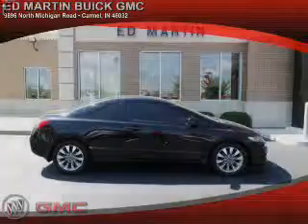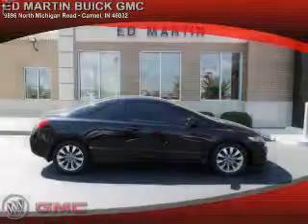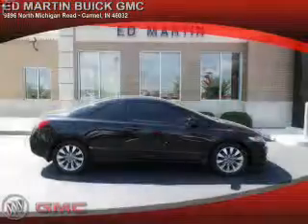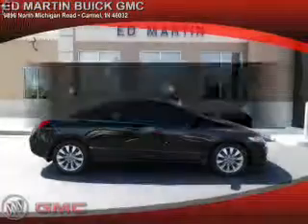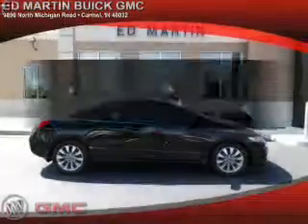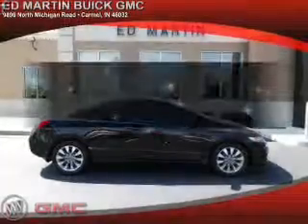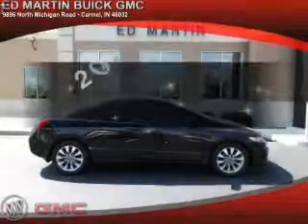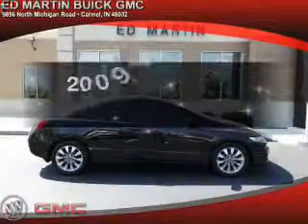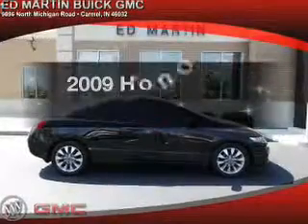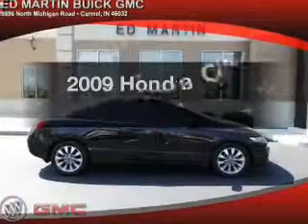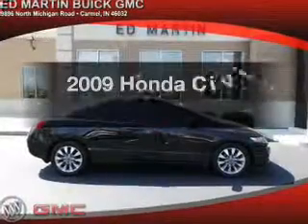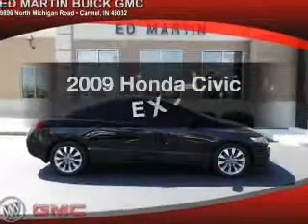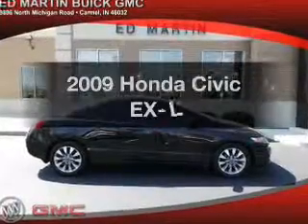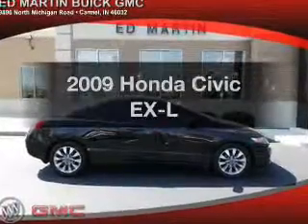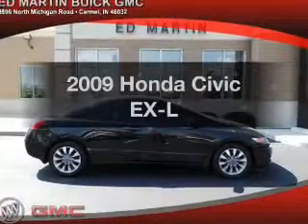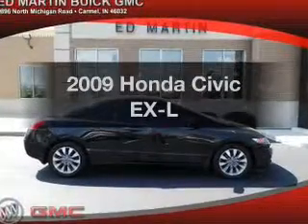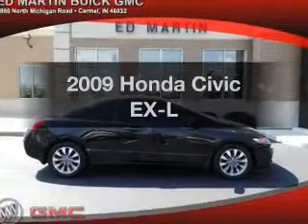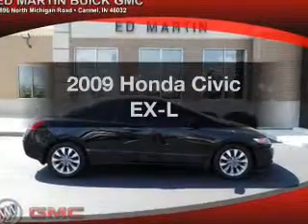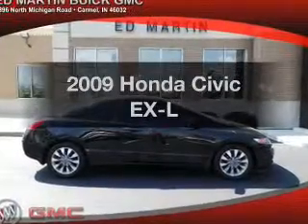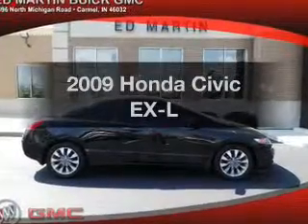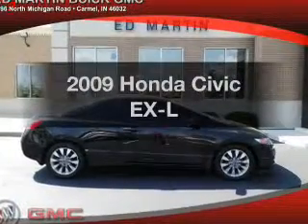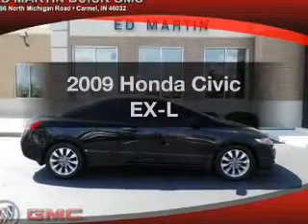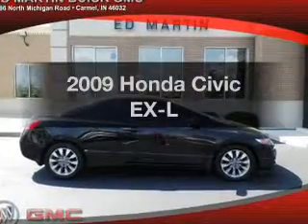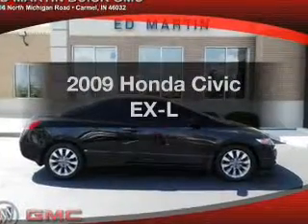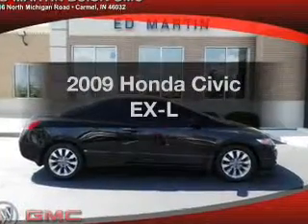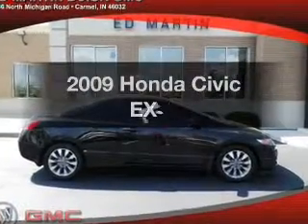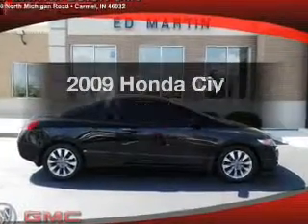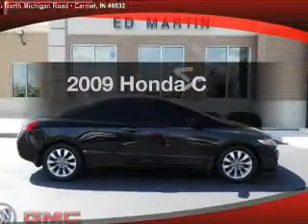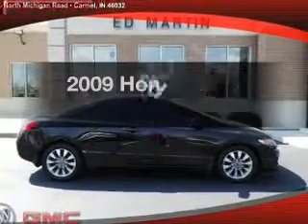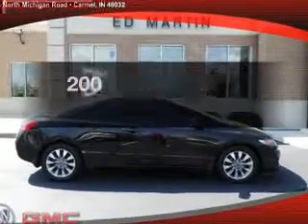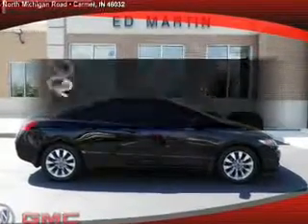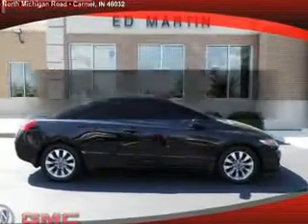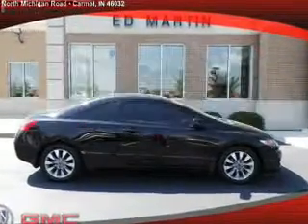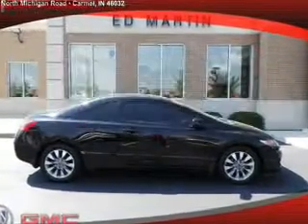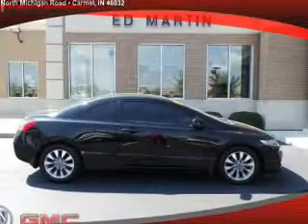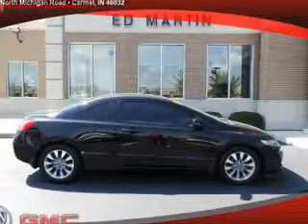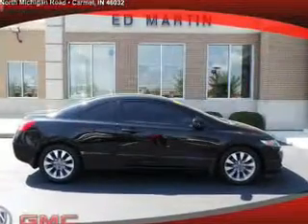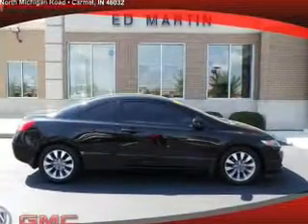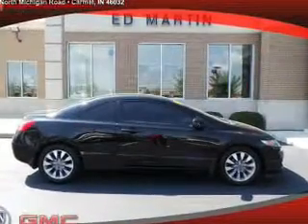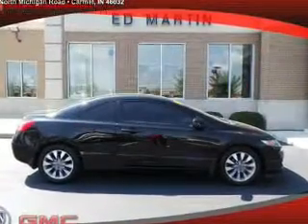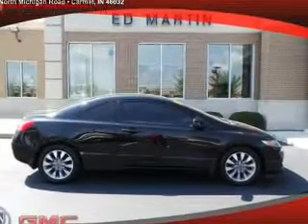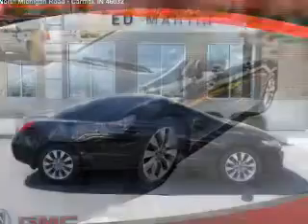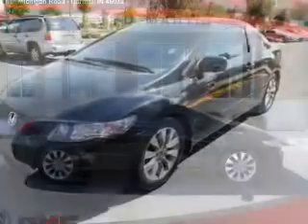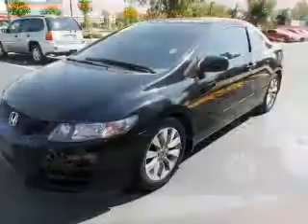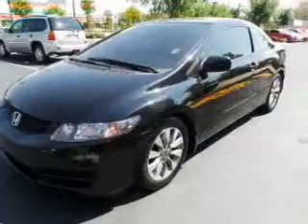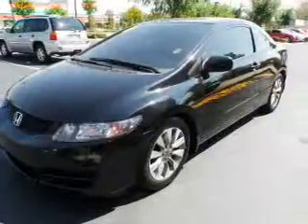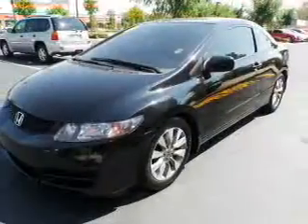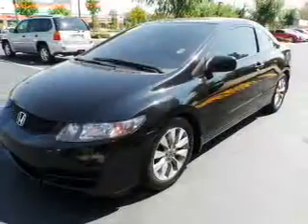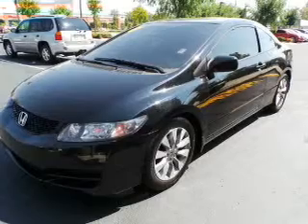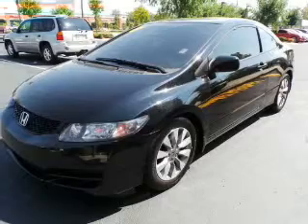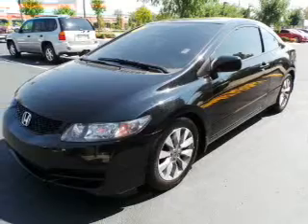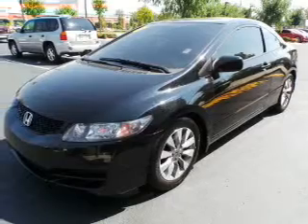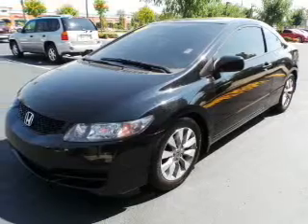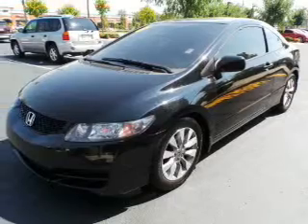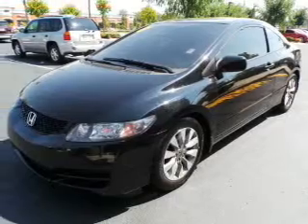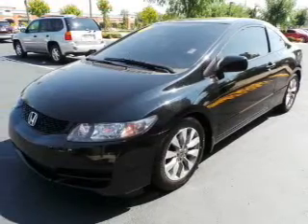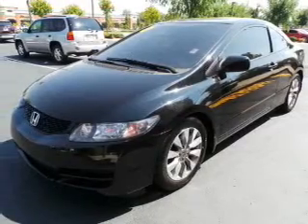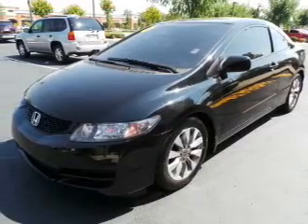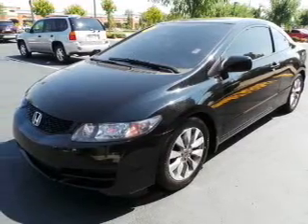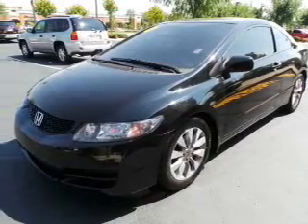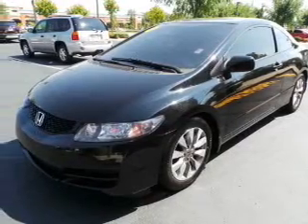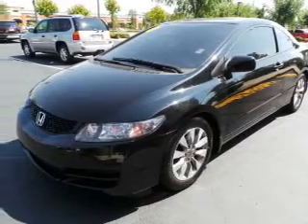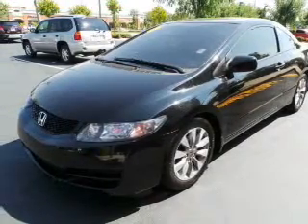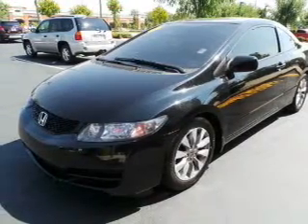Get noticed in this 2009 Honda Civic. Travel the roads in style and comfort in this great vehicle.